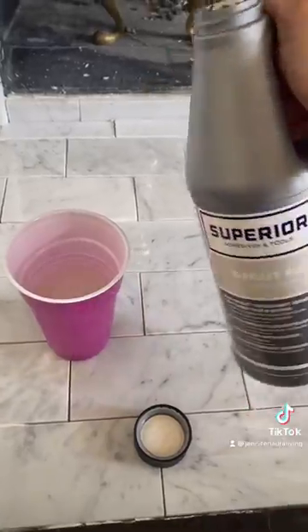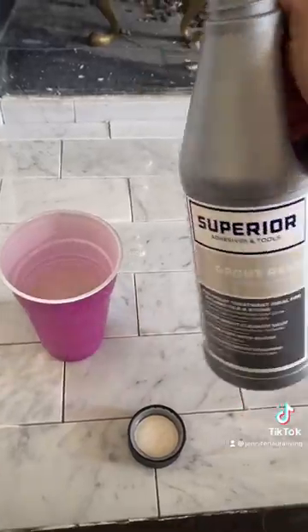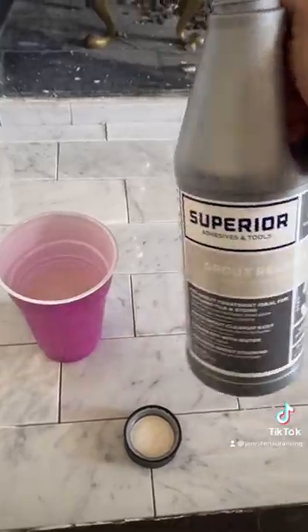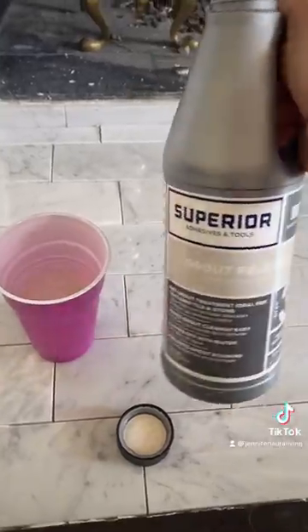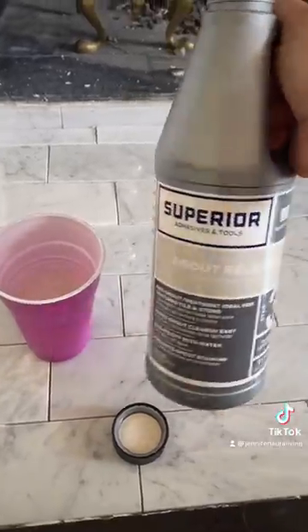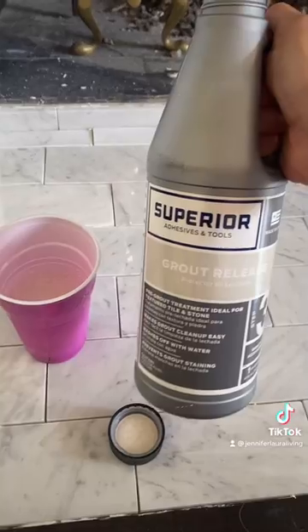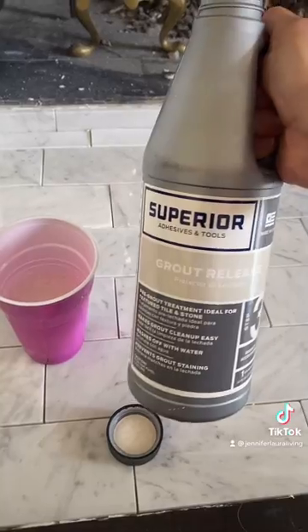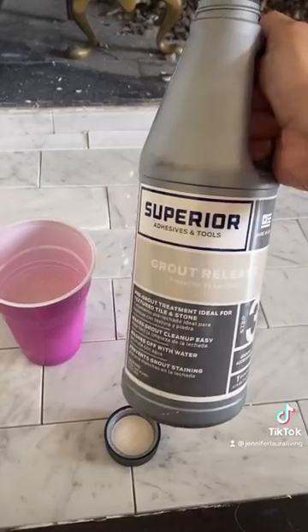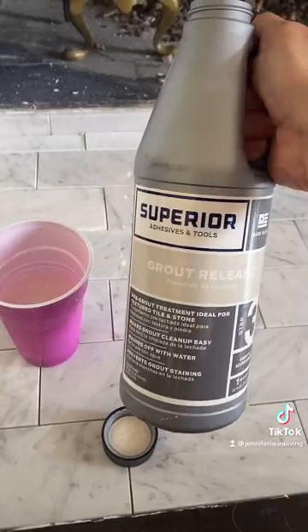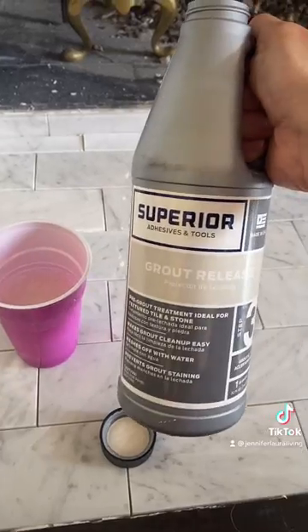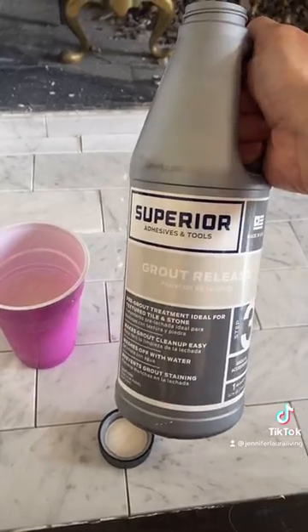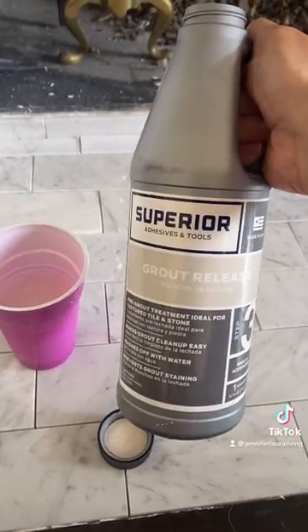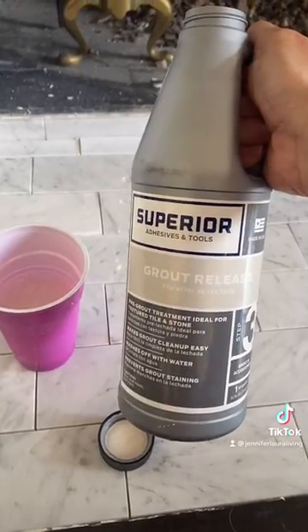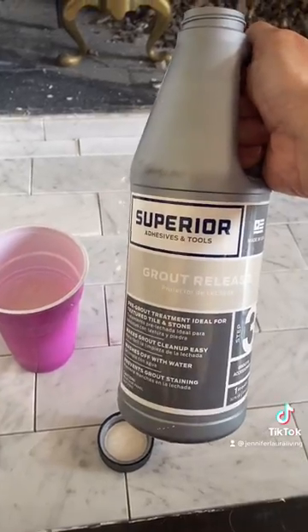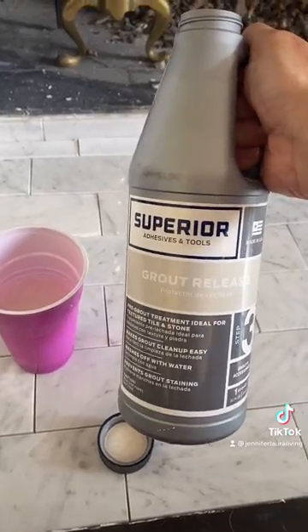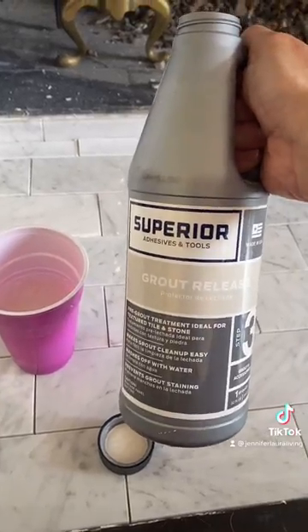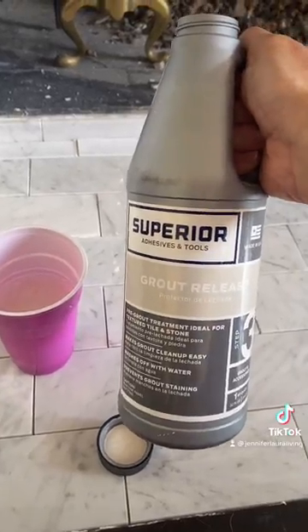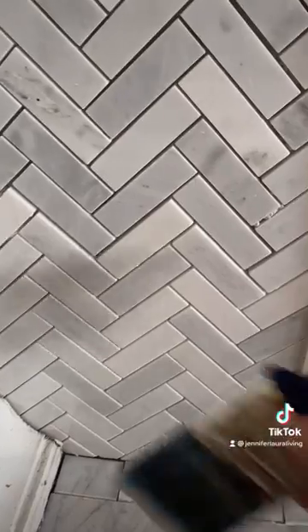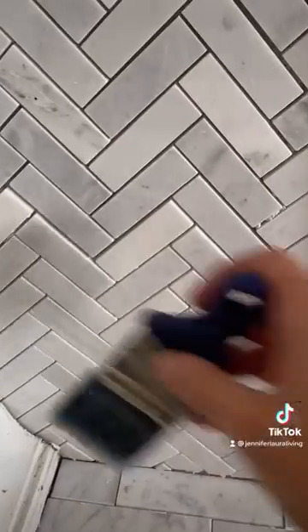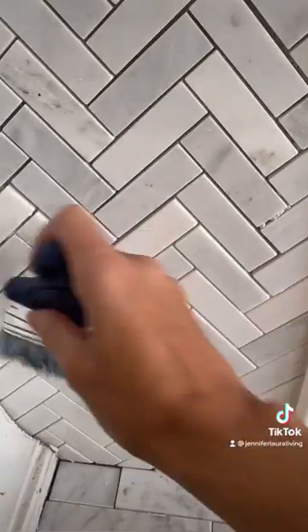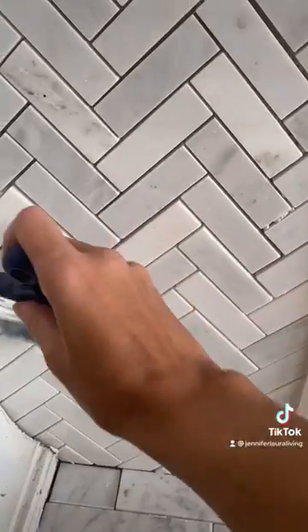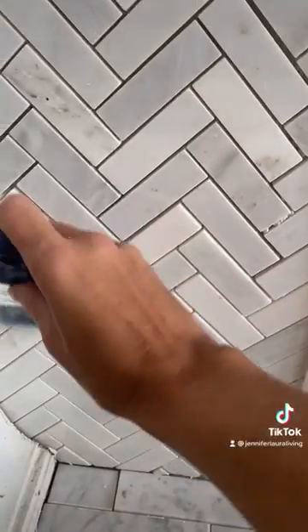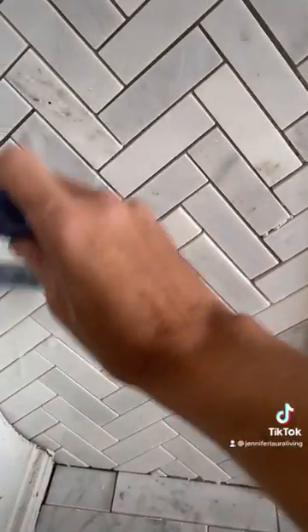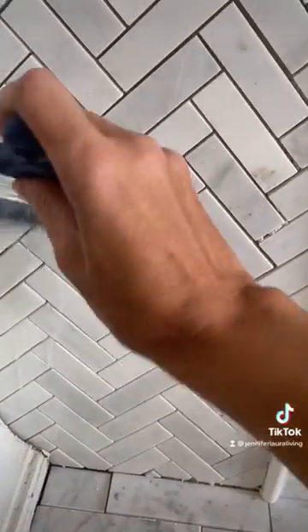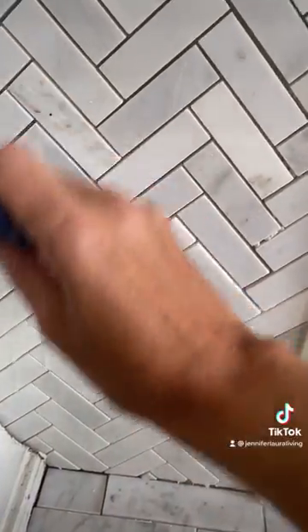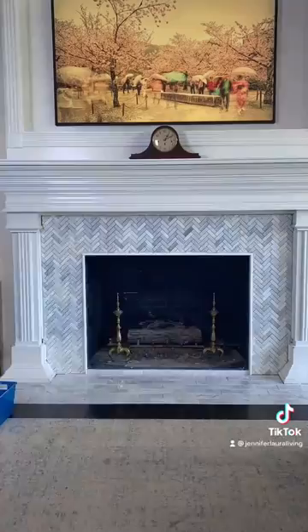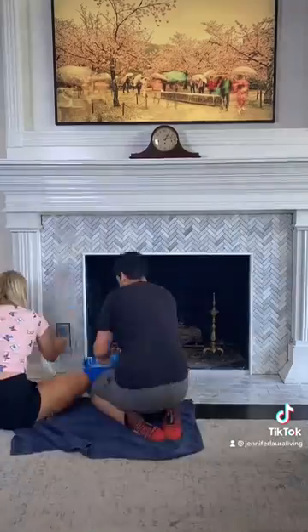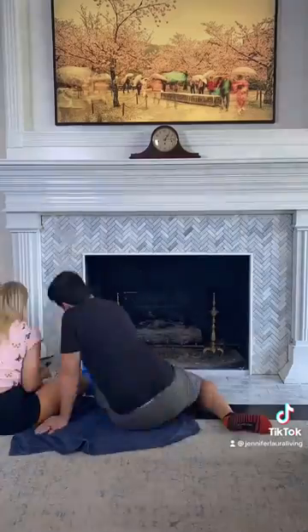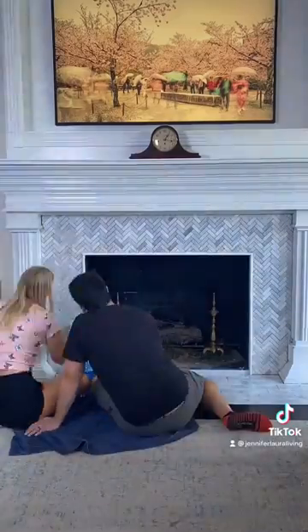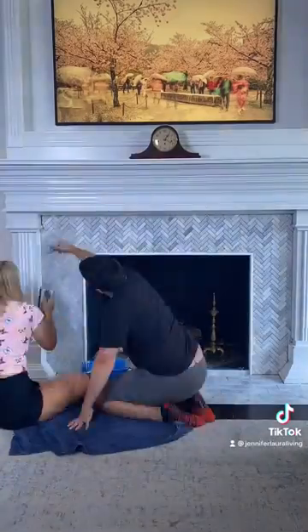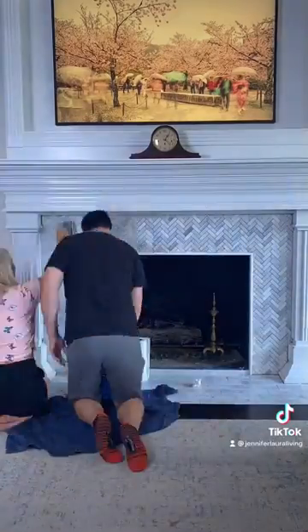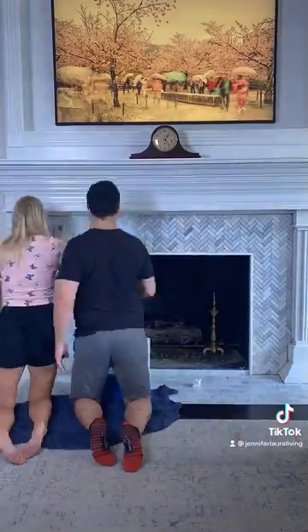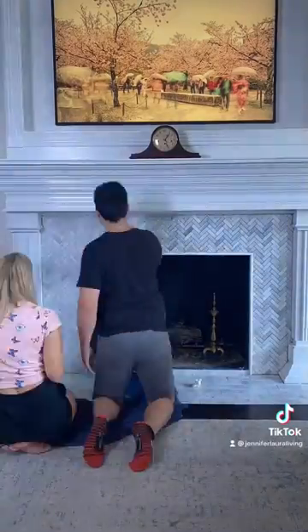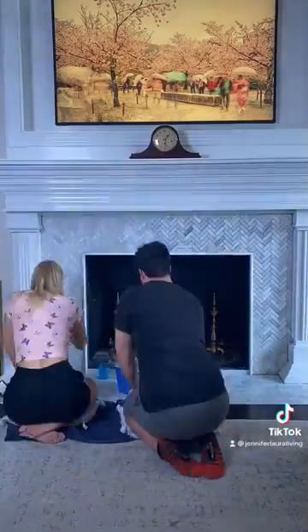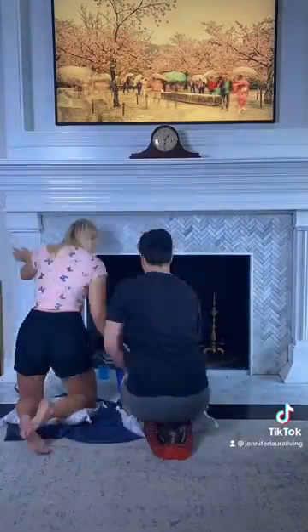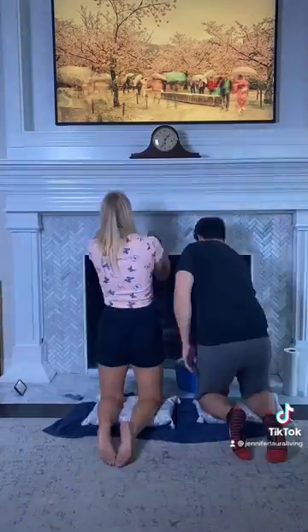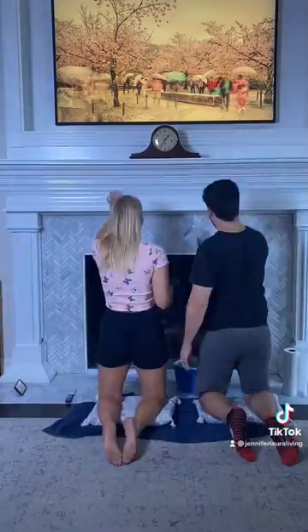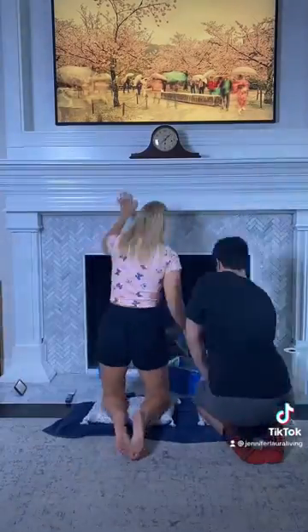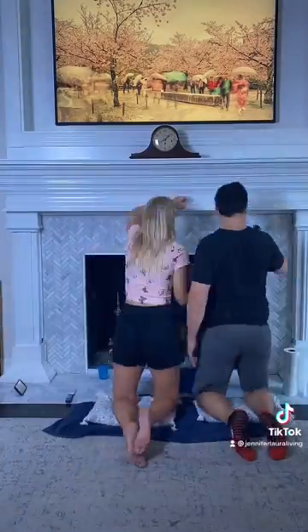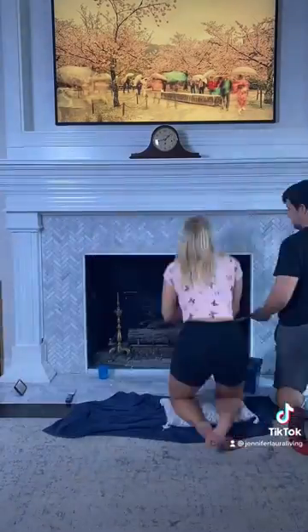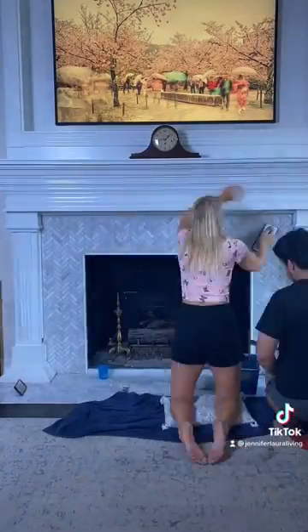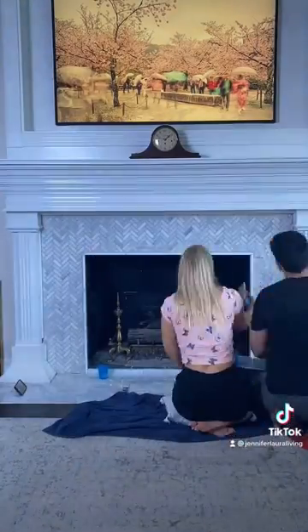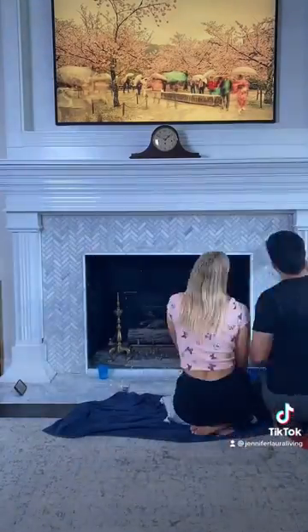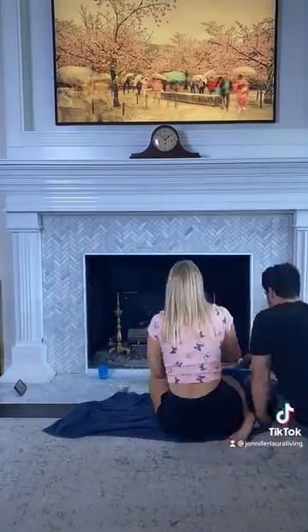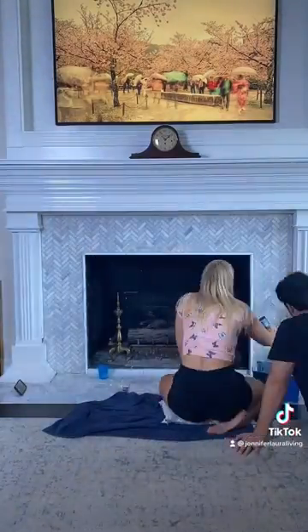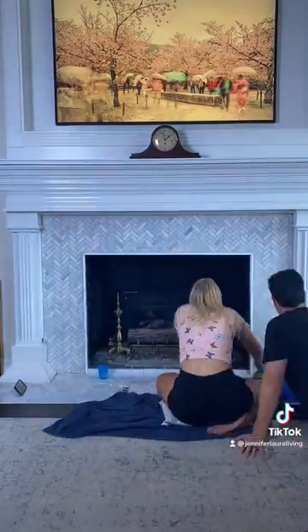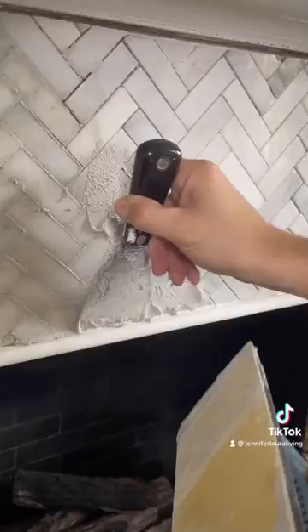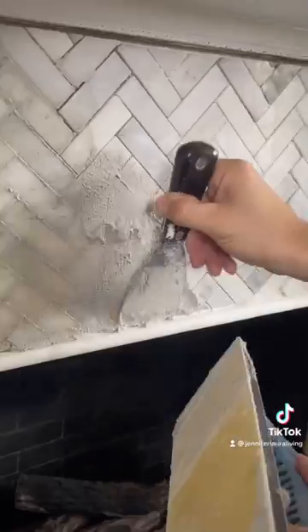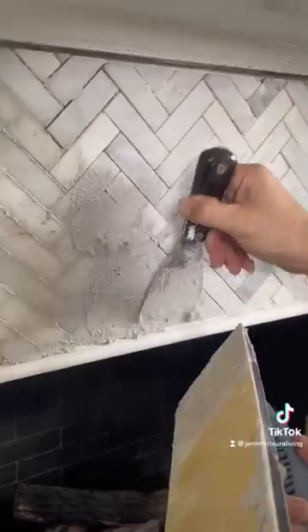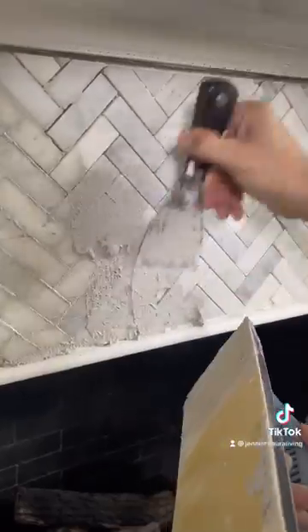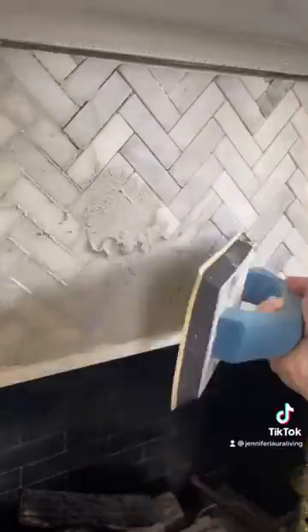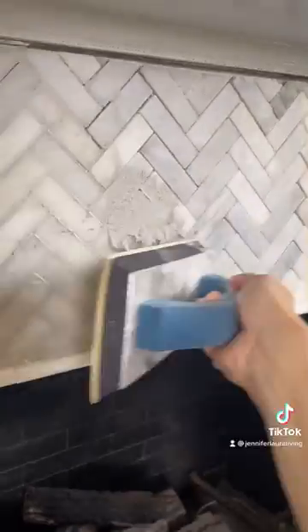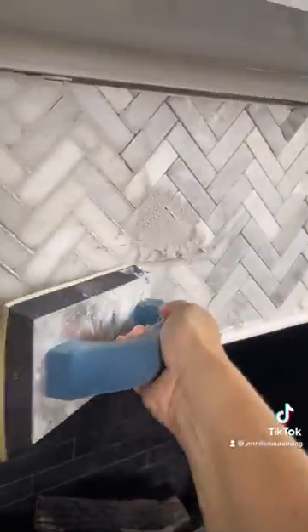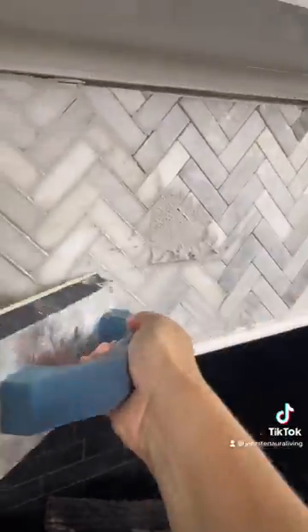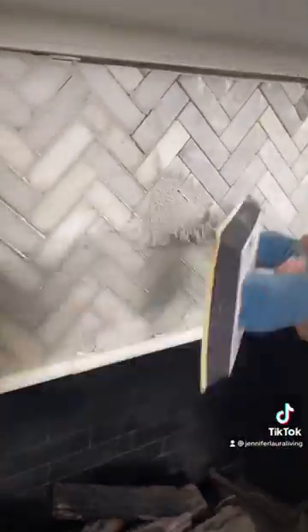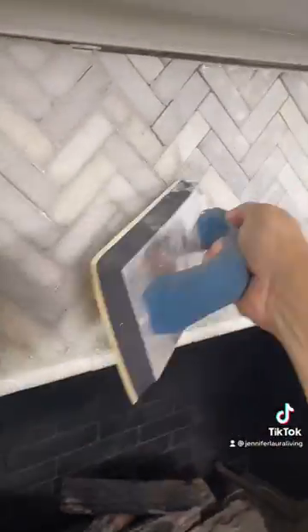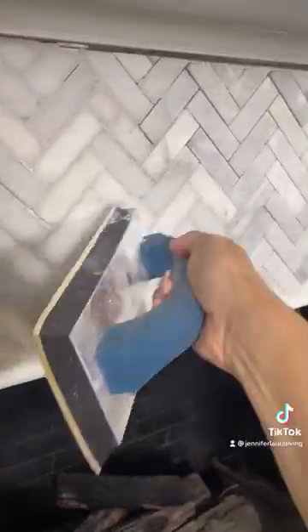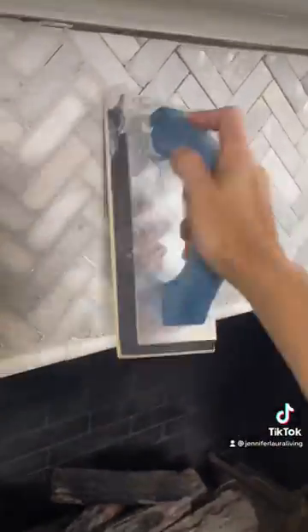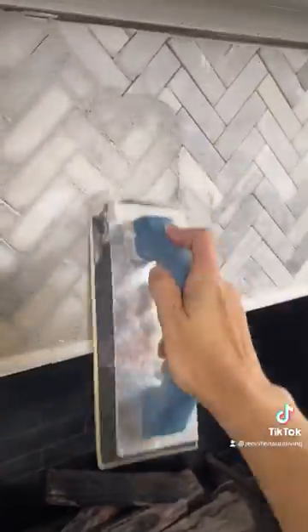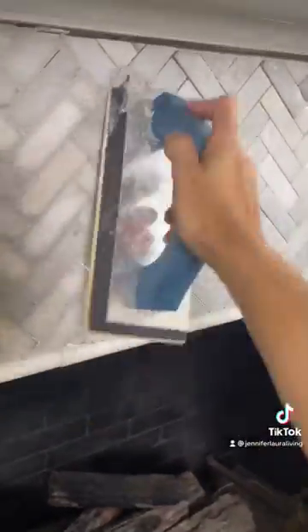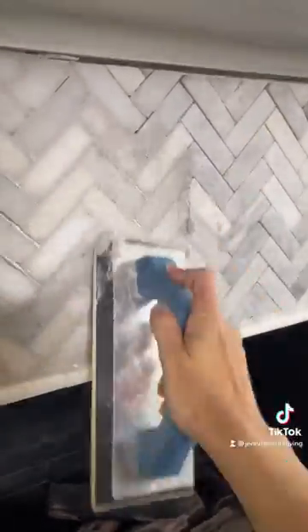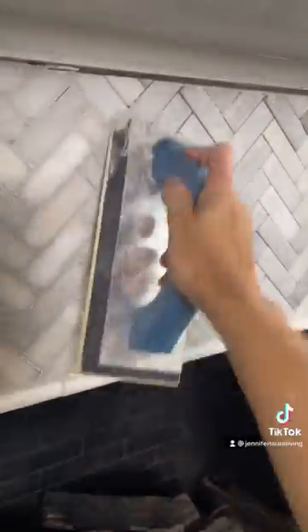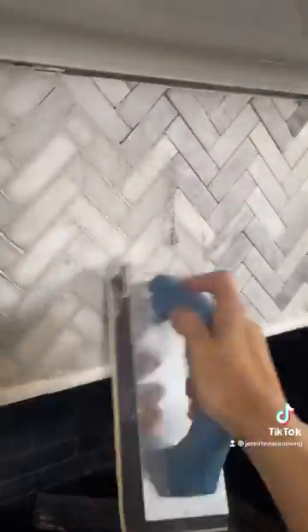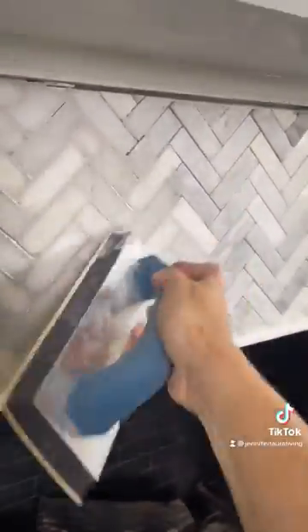I brushed on some grout release to protect the marble from grout haze, and then my husband Chris was back to help me with the grouting. He applied the grout while I pushed it in with the float.